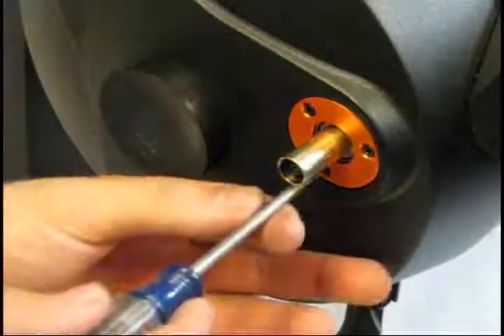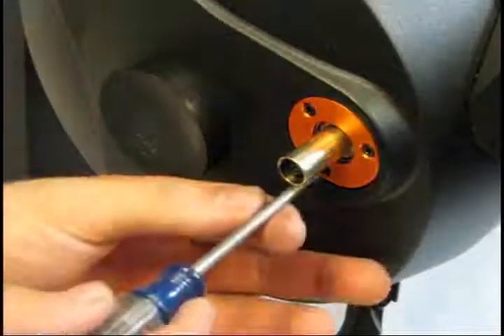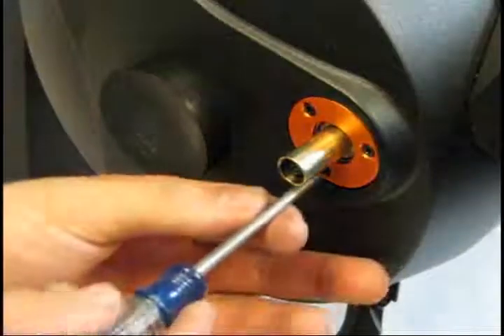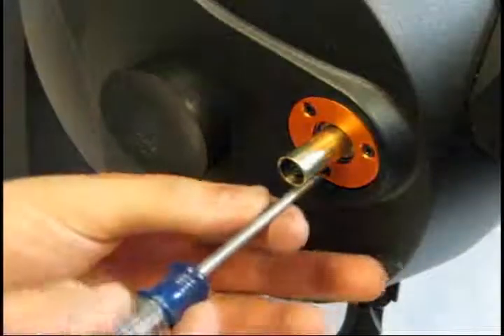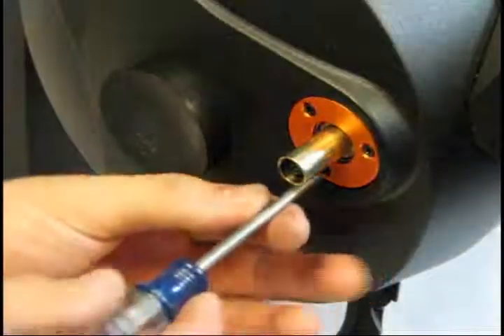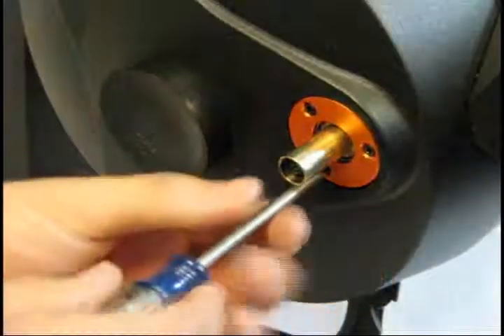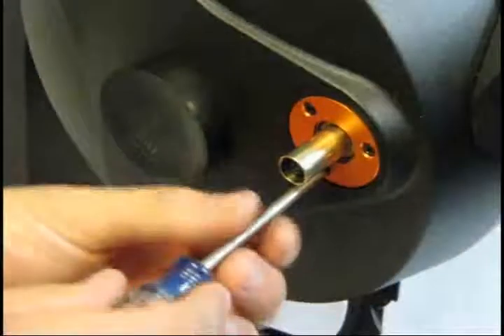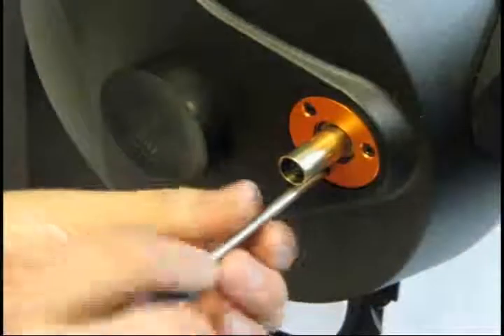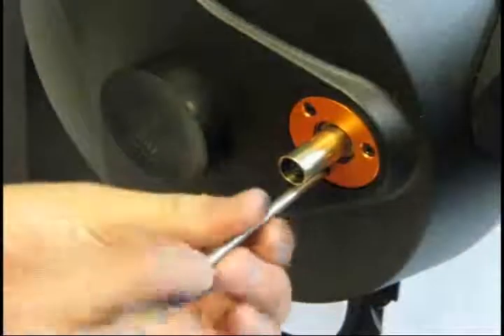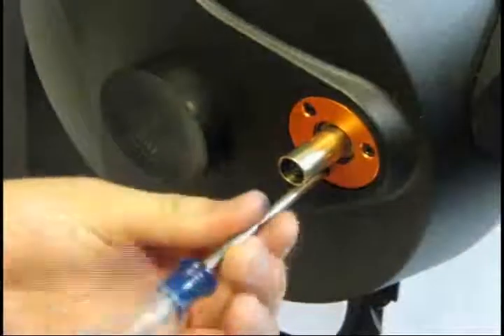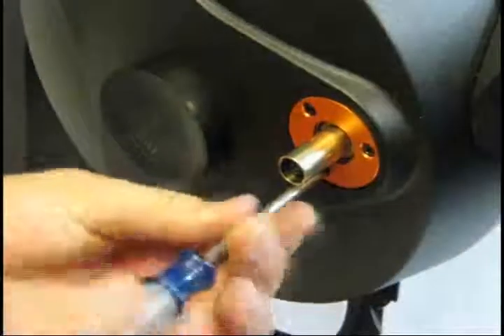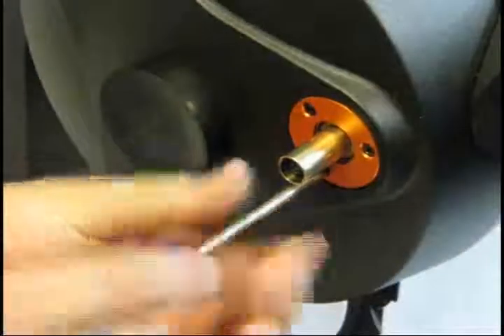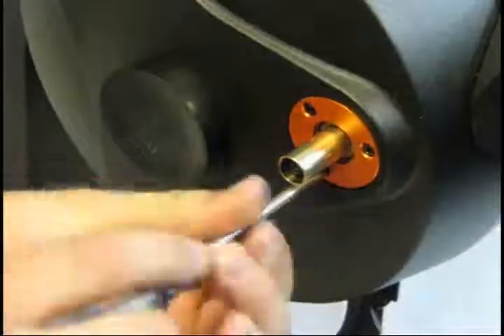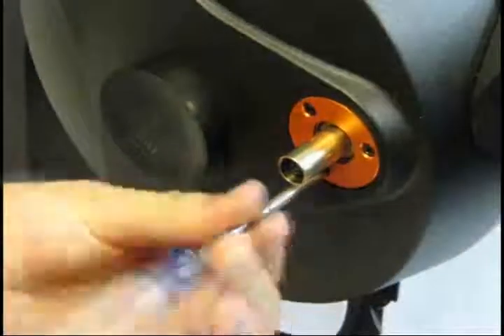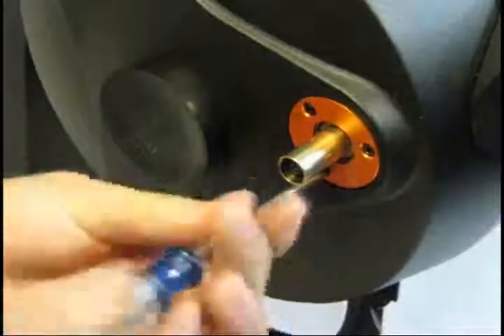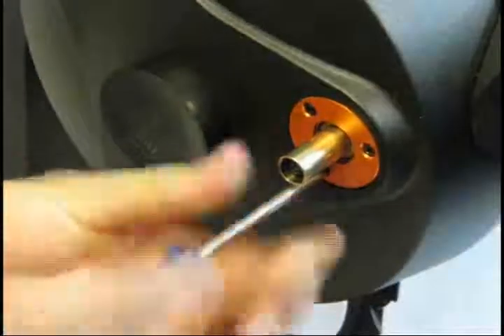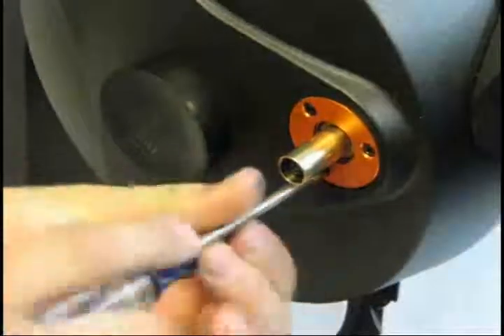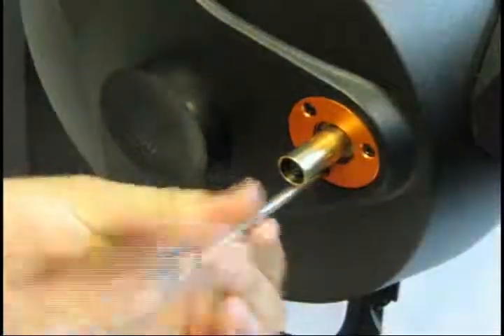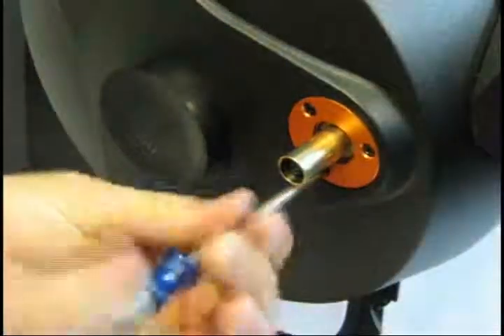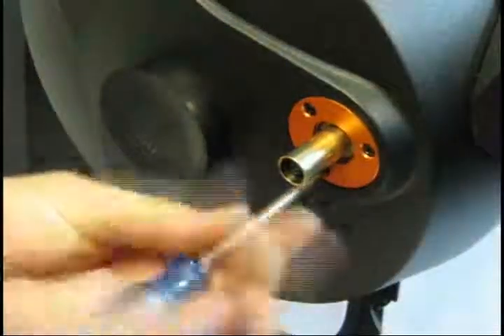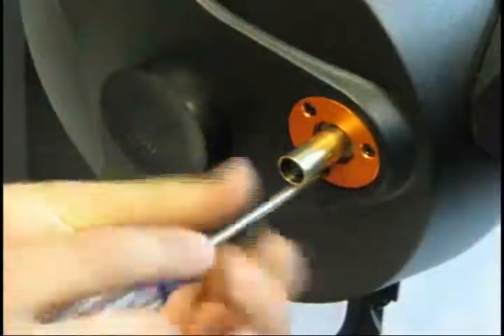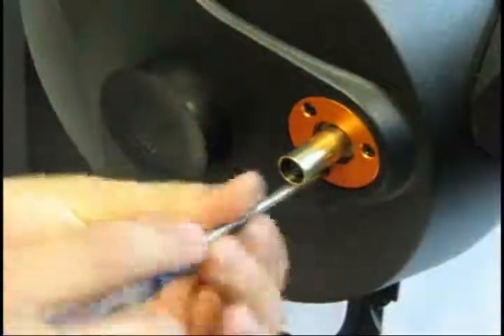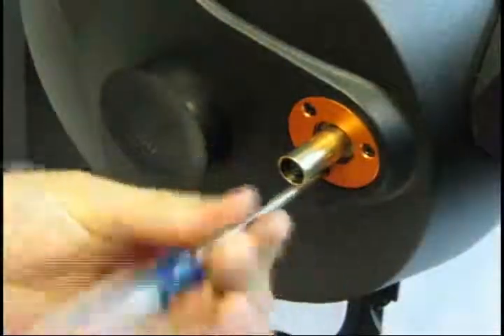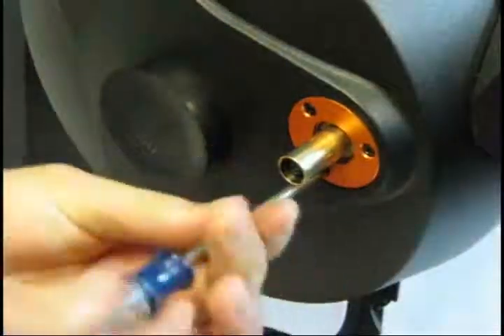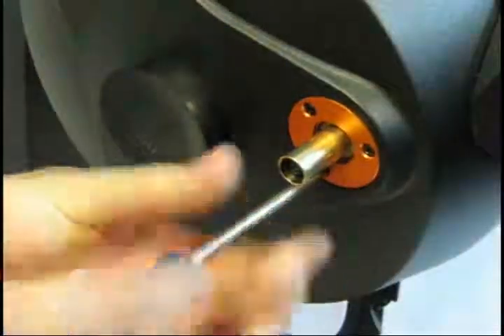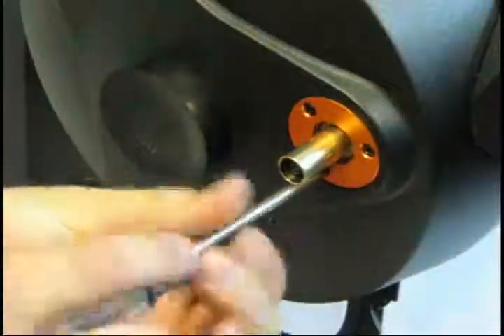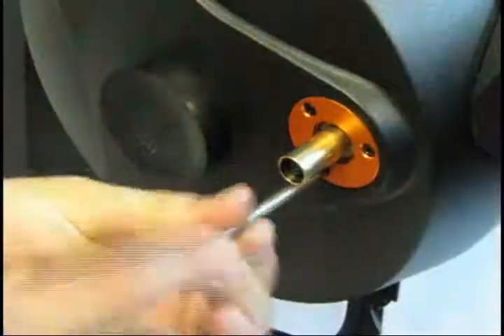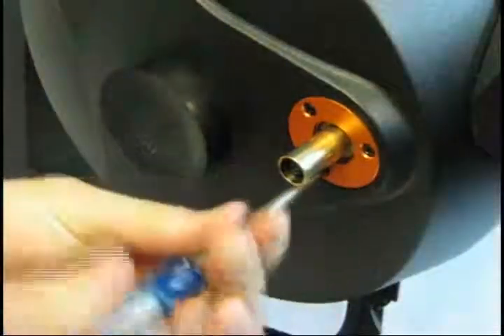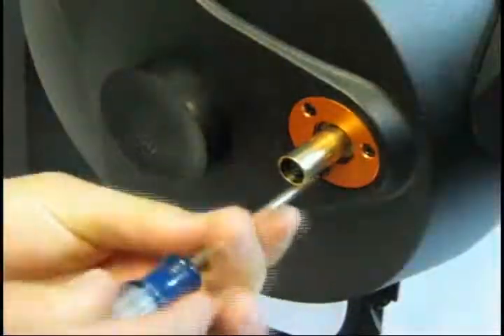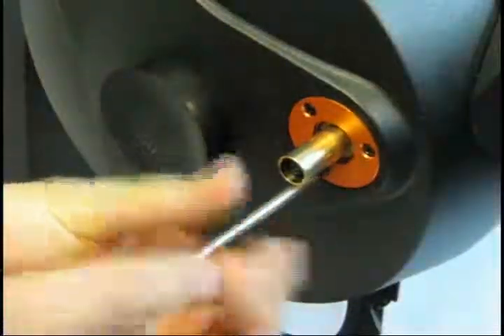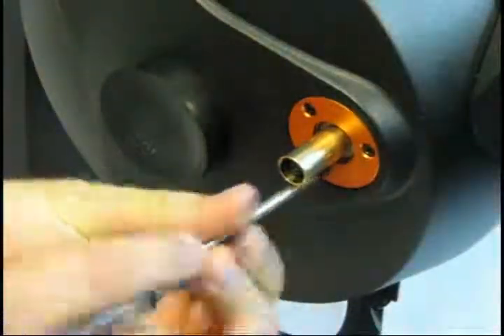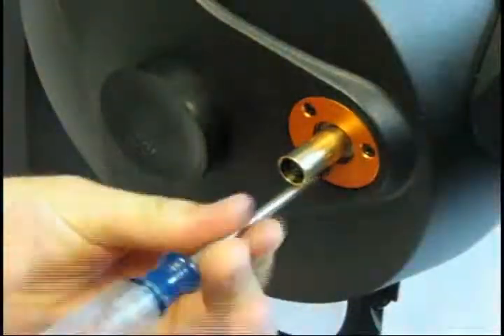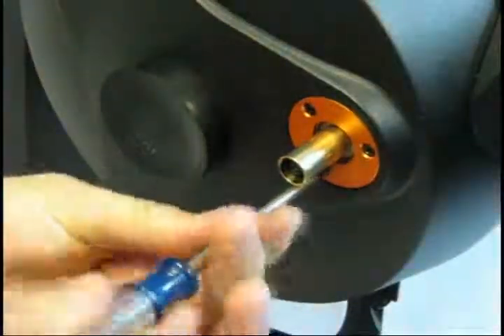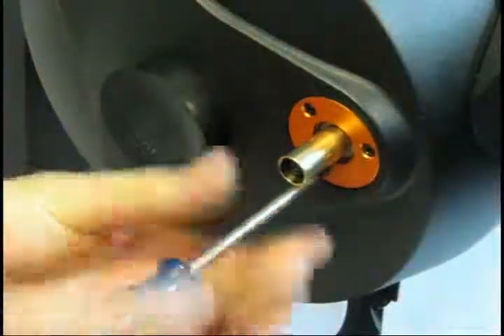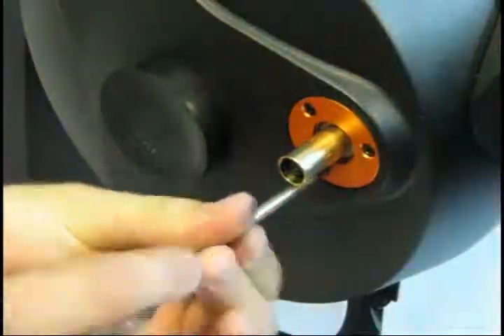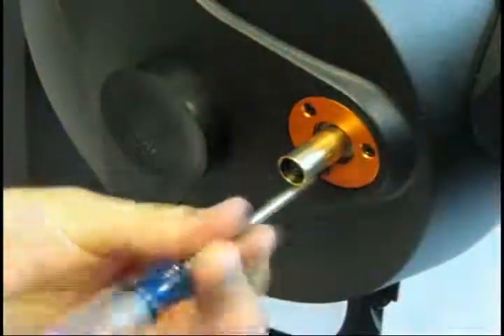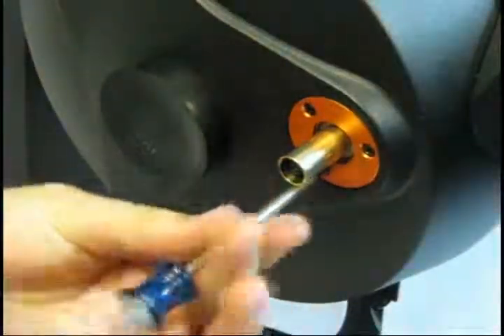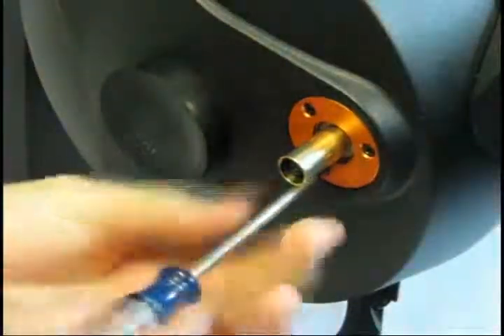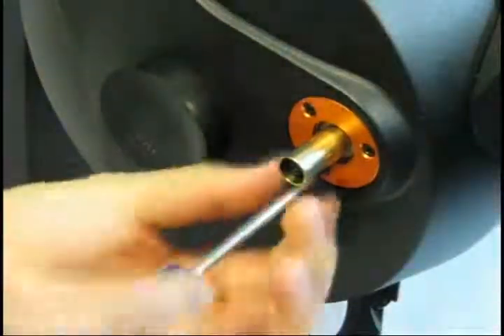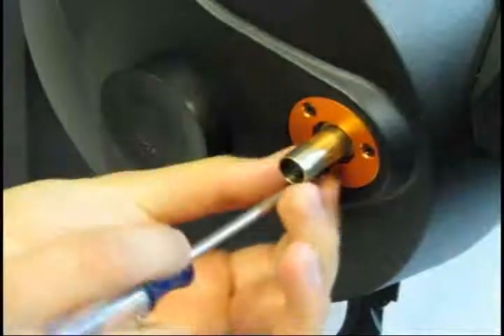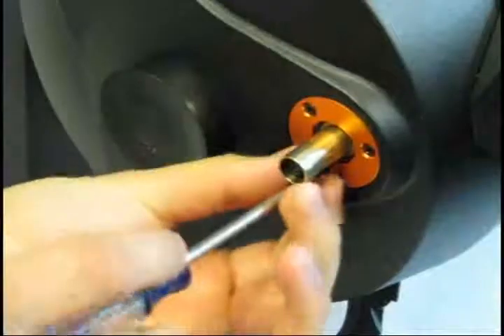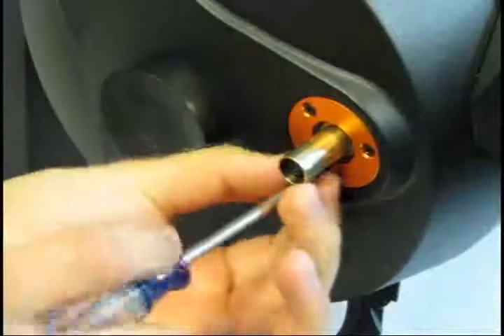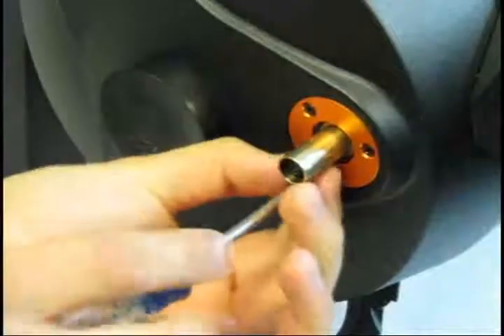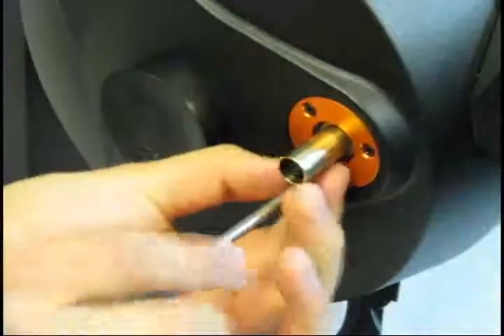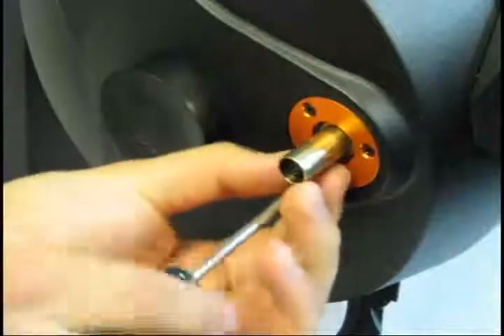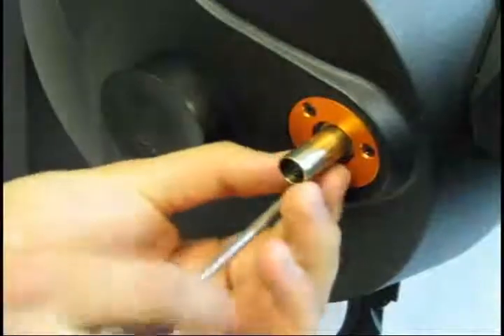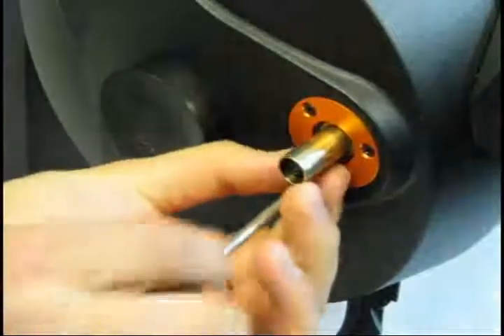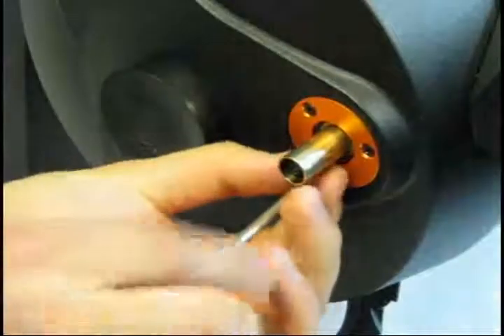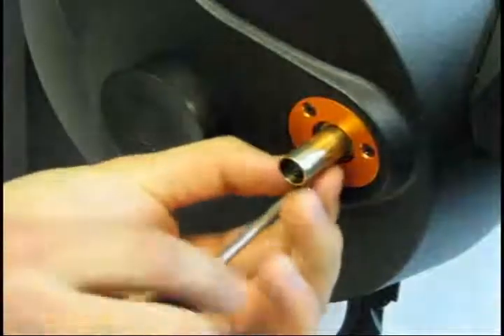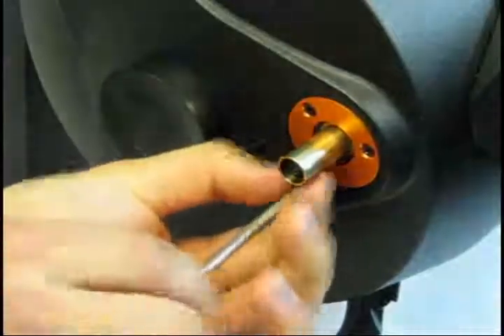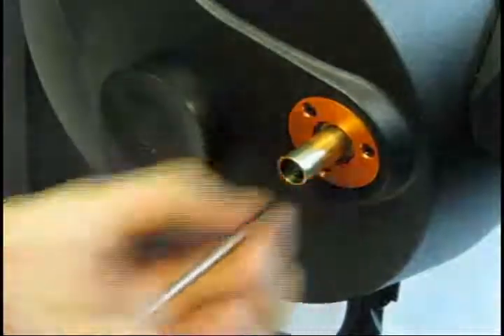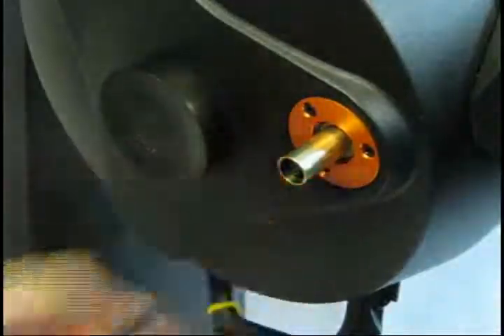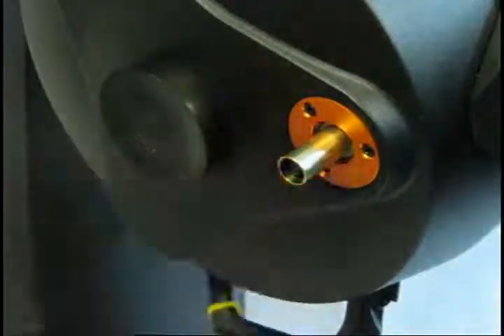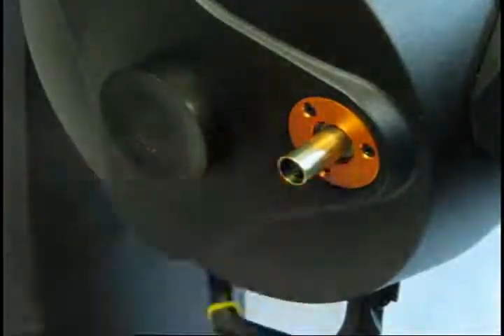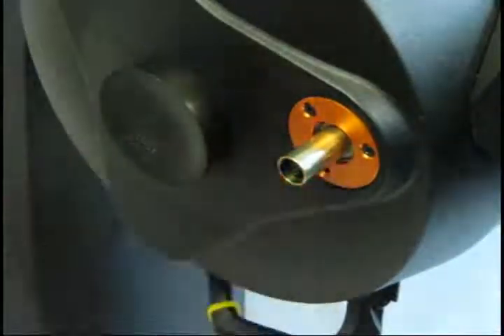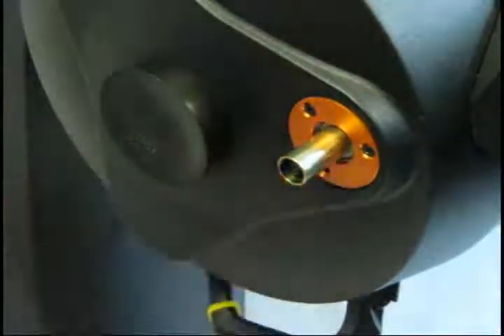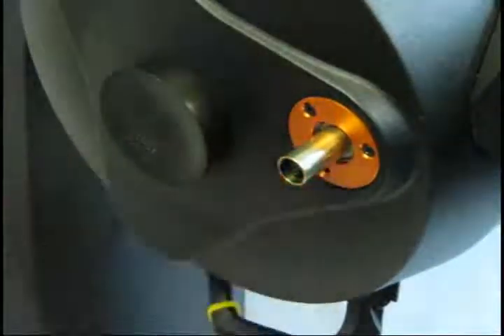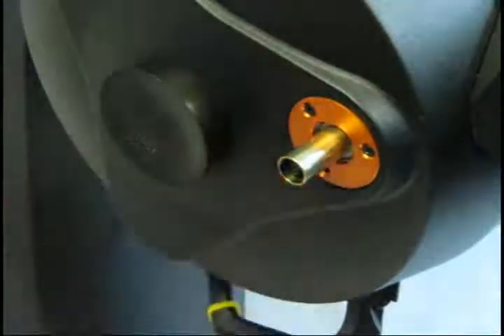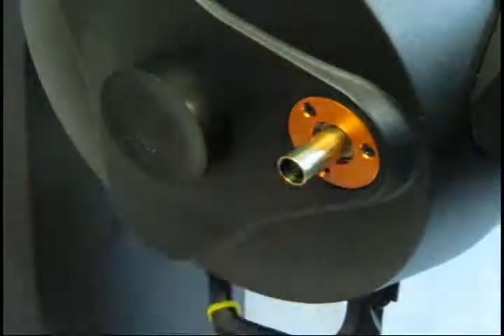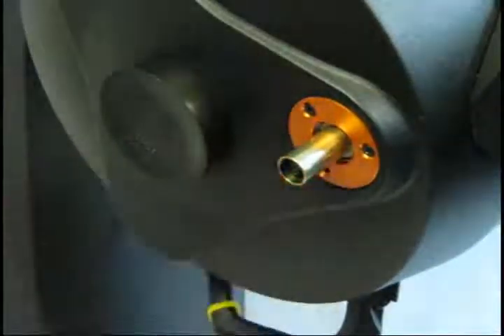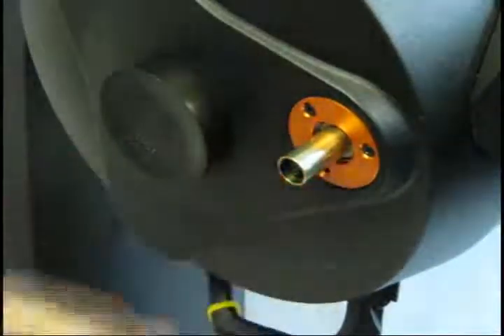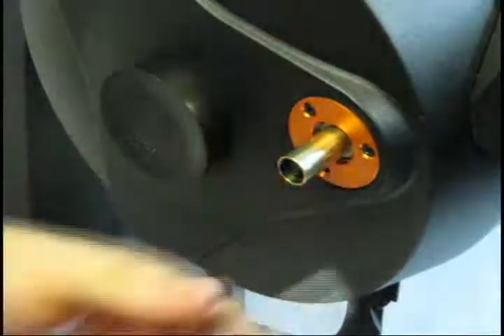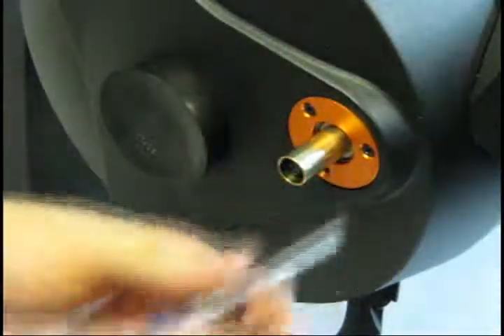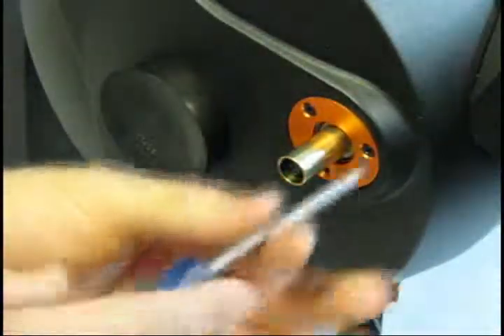Using a Phillips screwdriver, remove the three screws that hold the cover plate in place on the back of the telescope. Remove the cover plate completely.